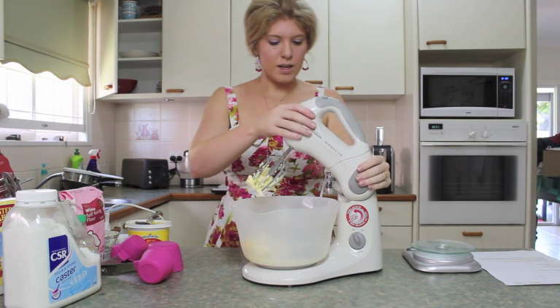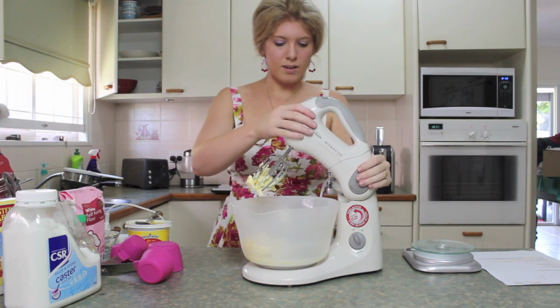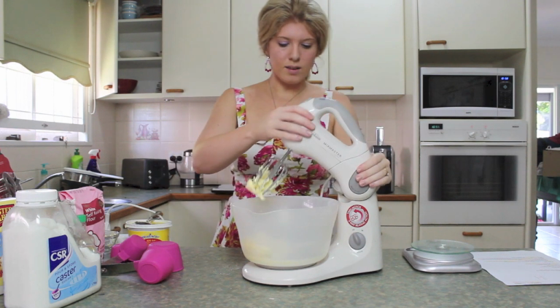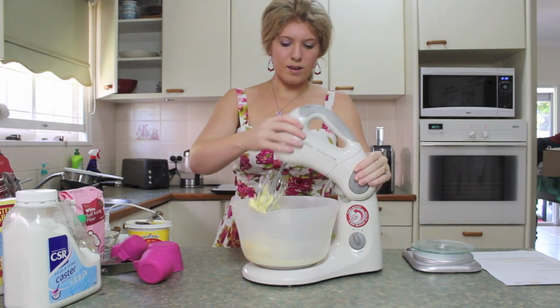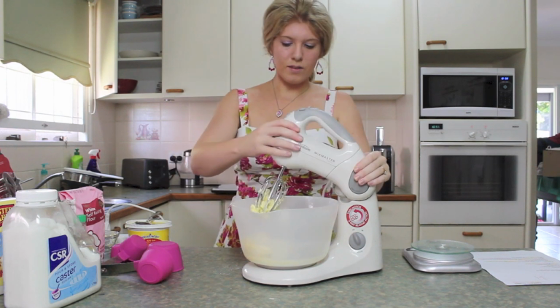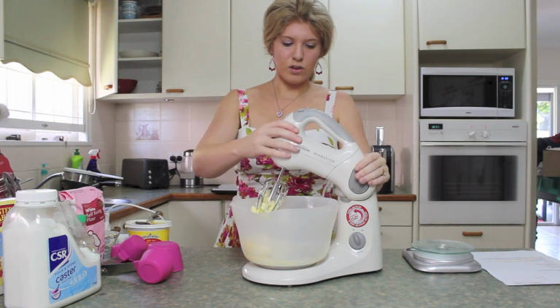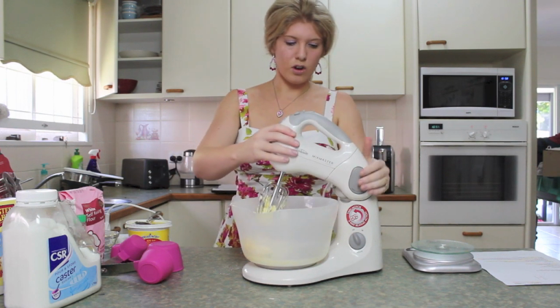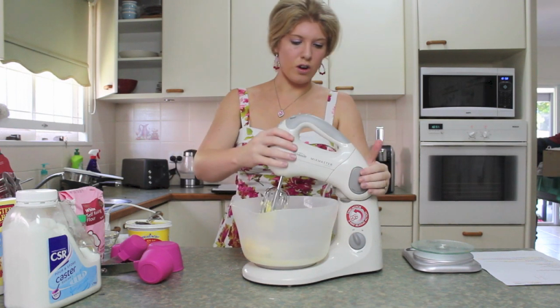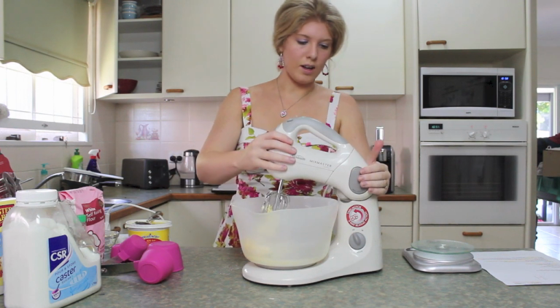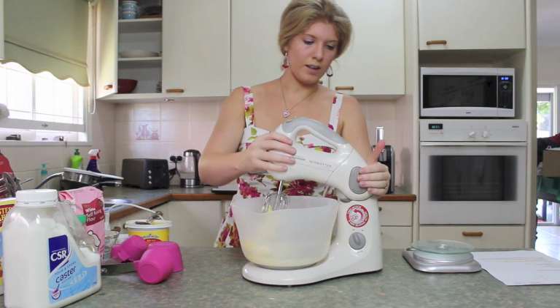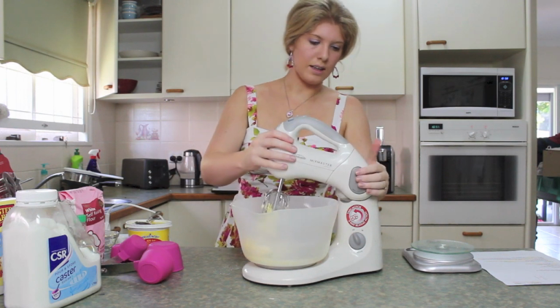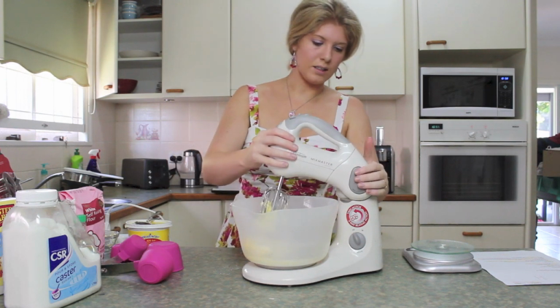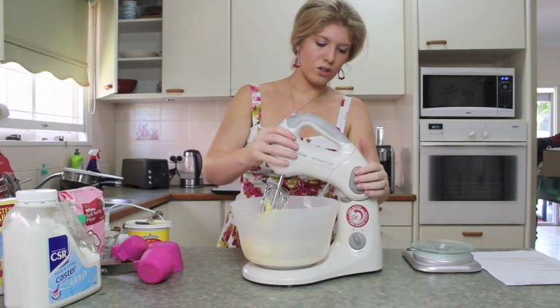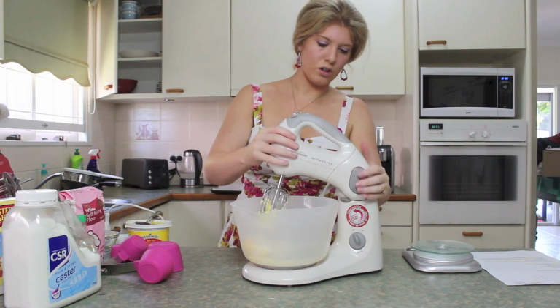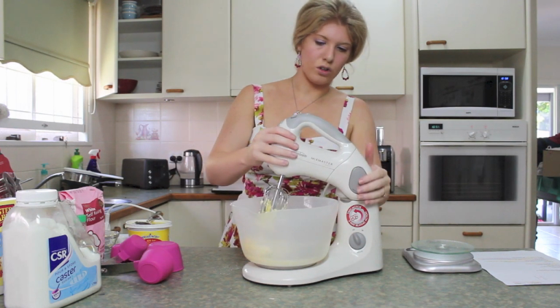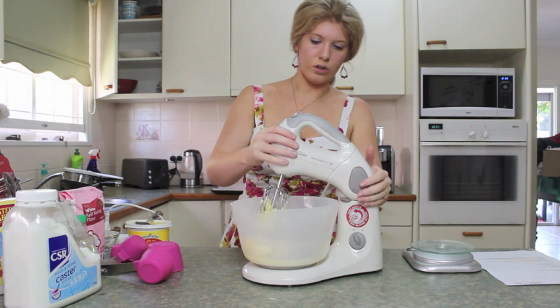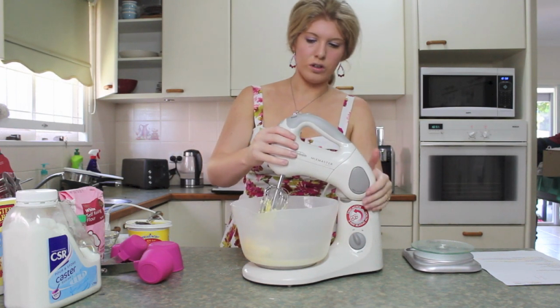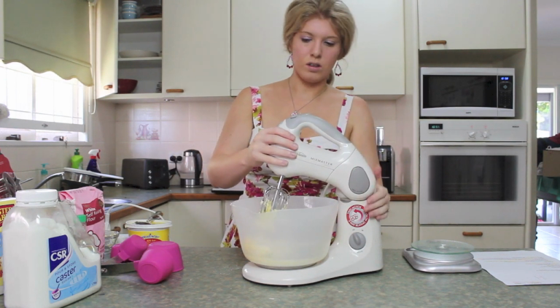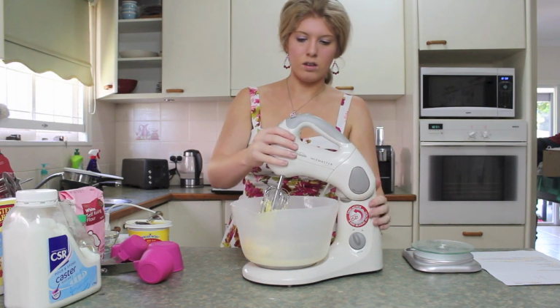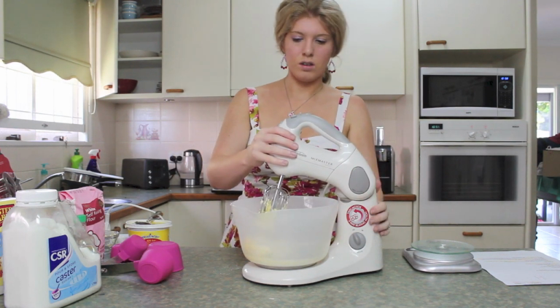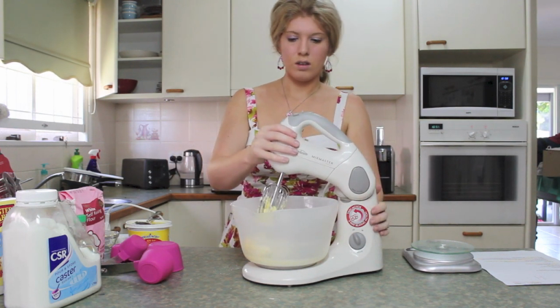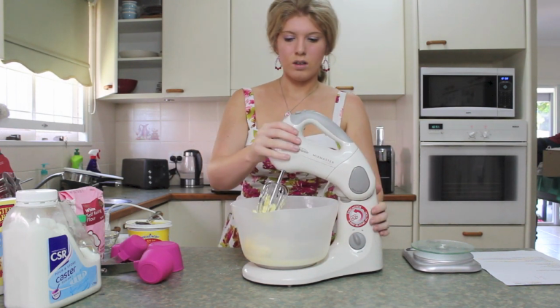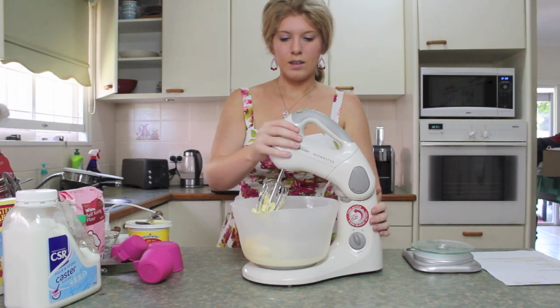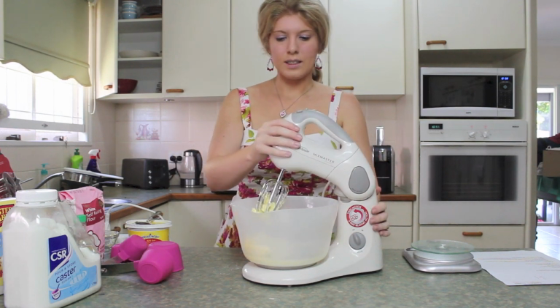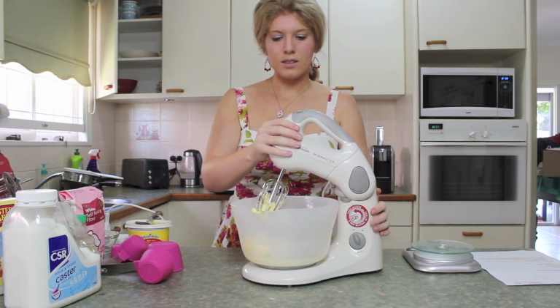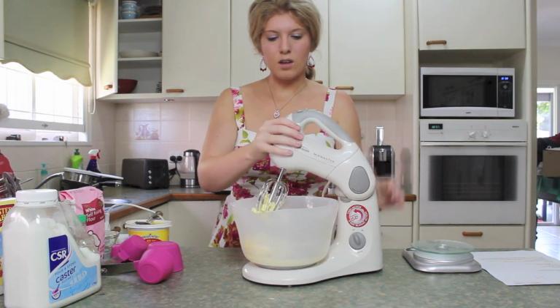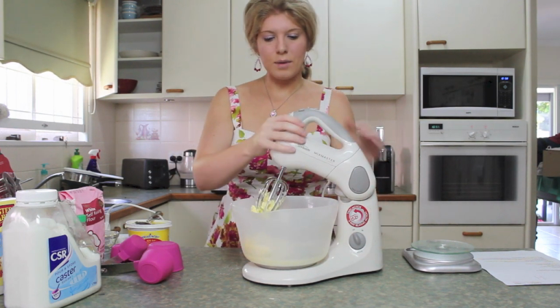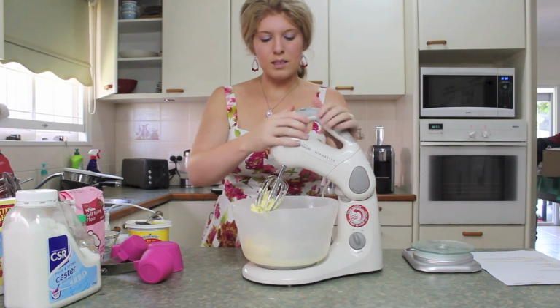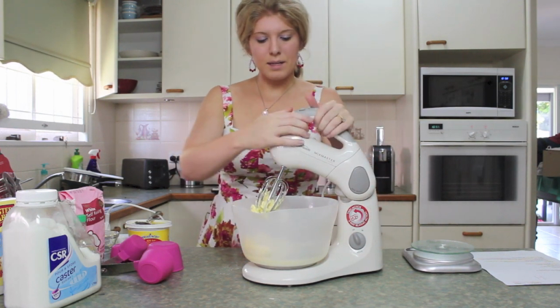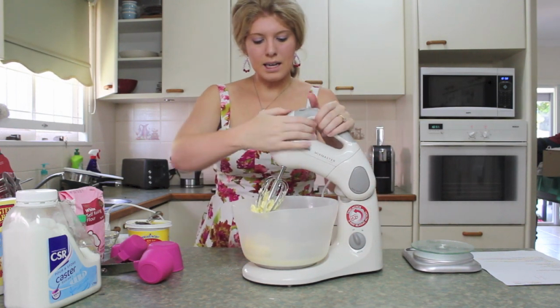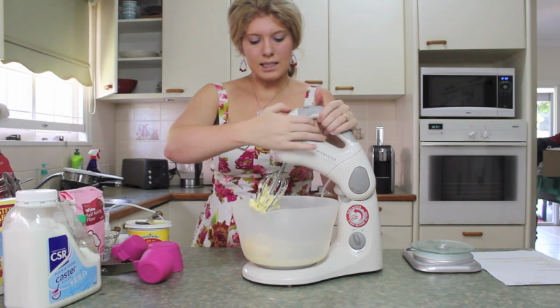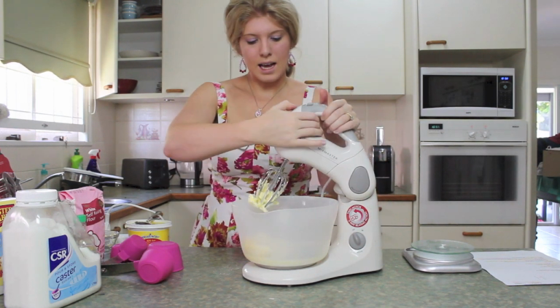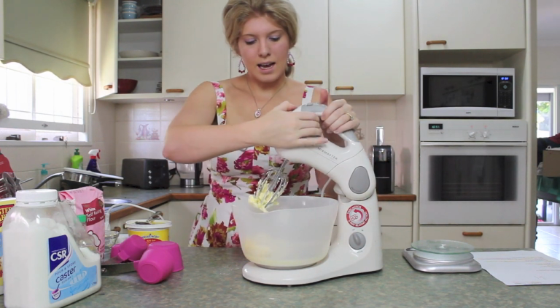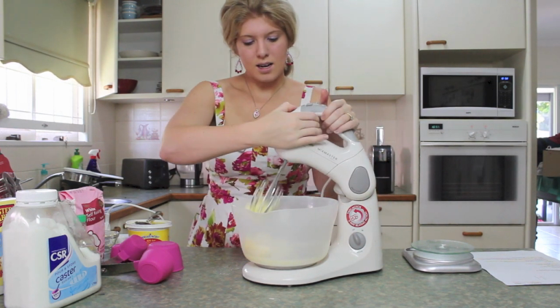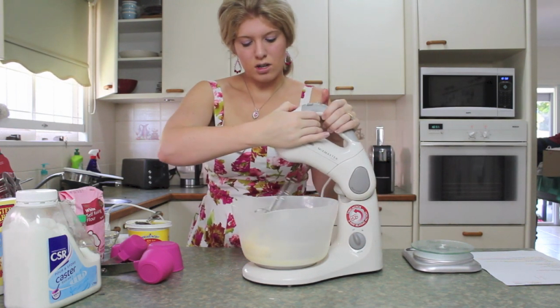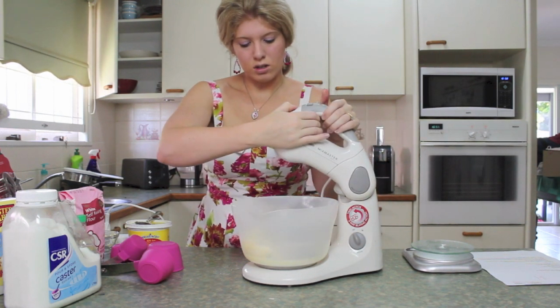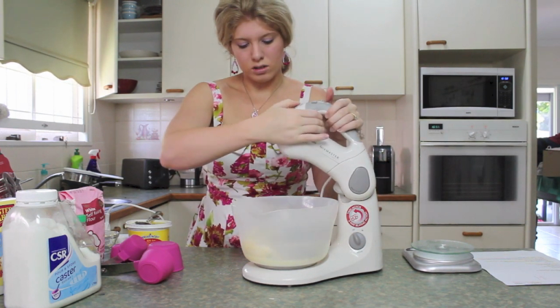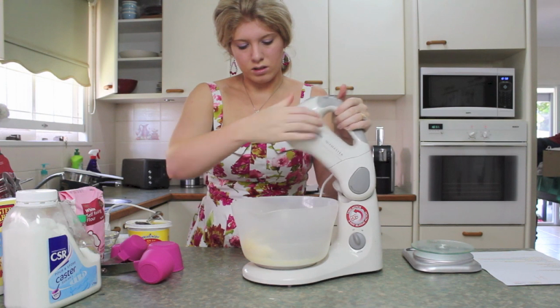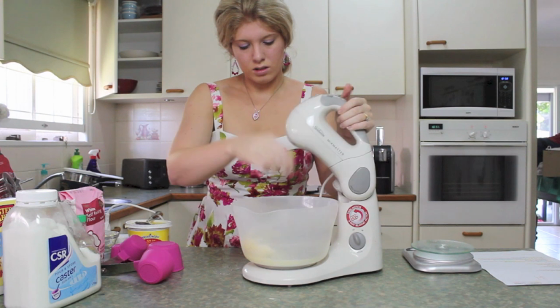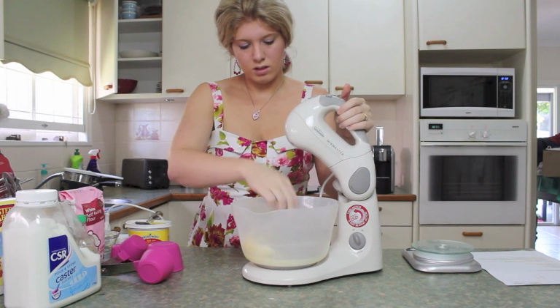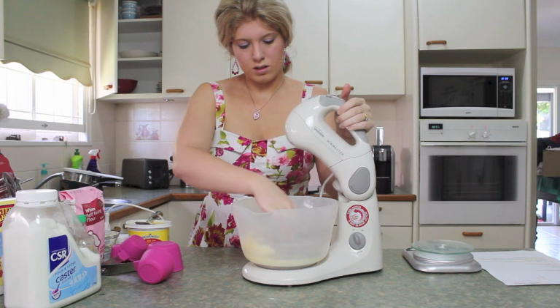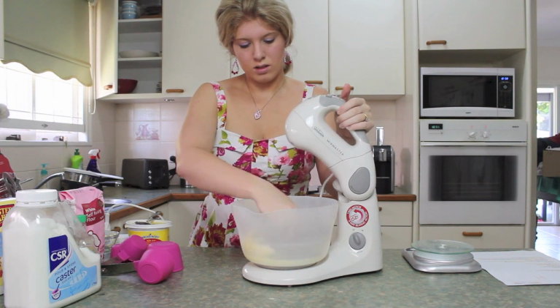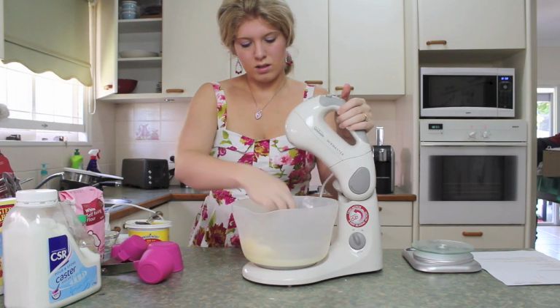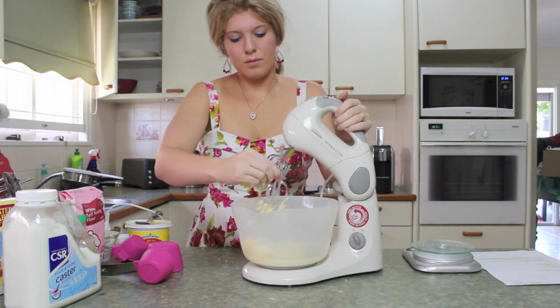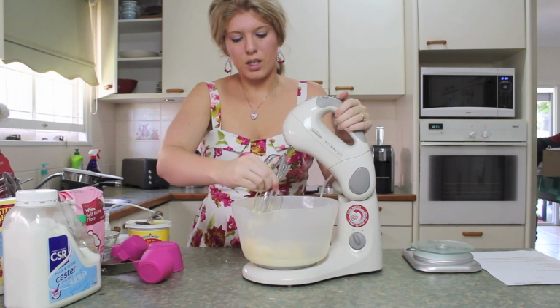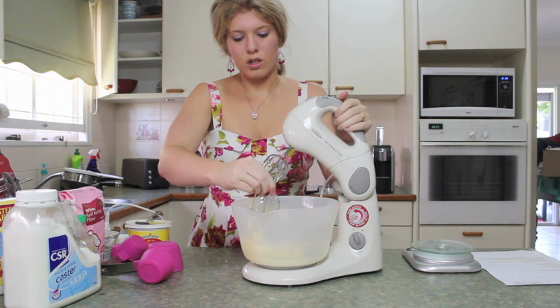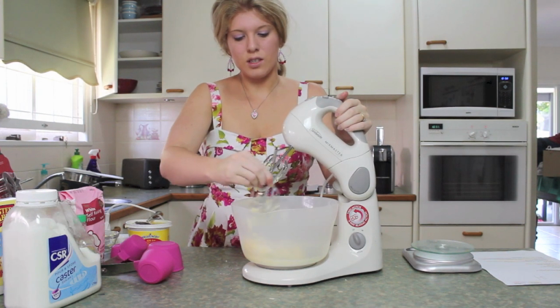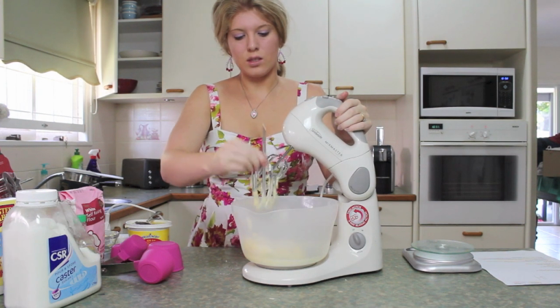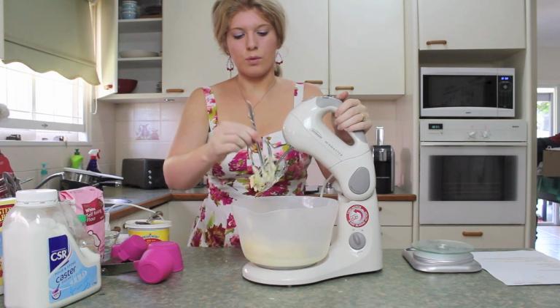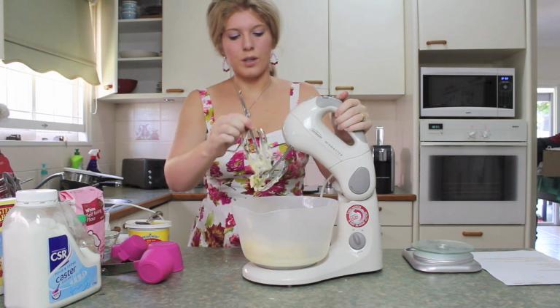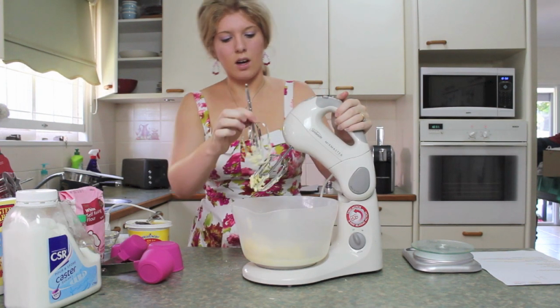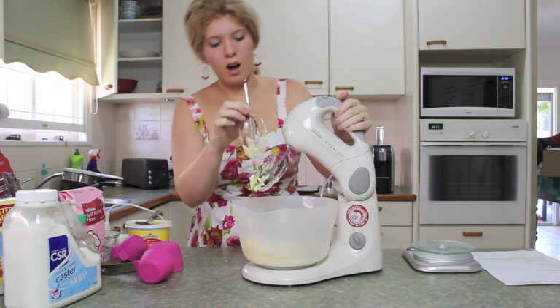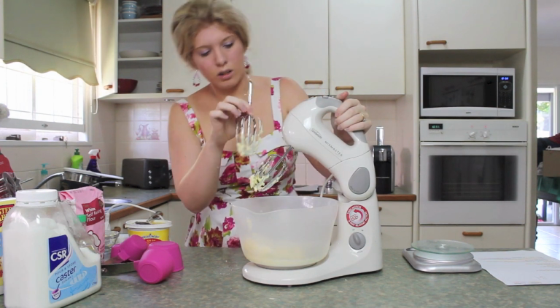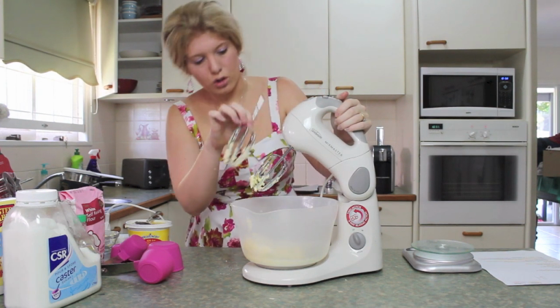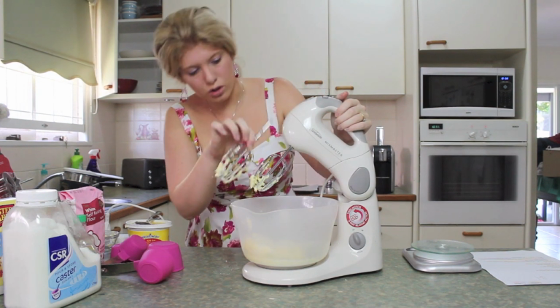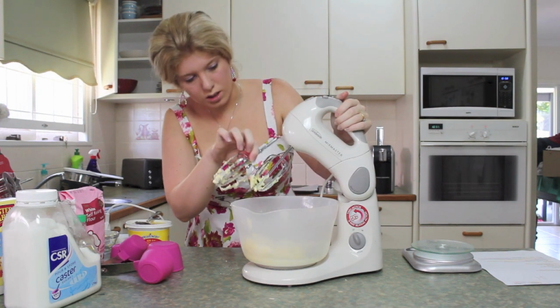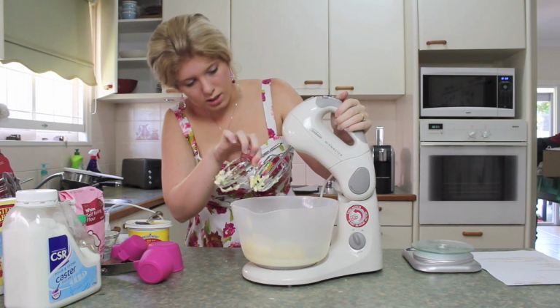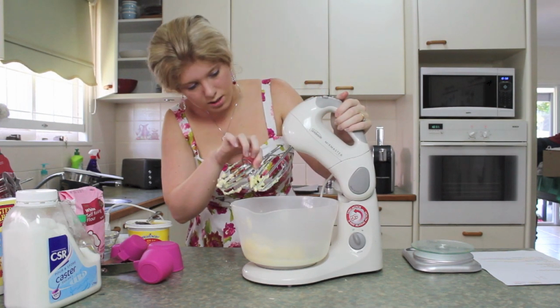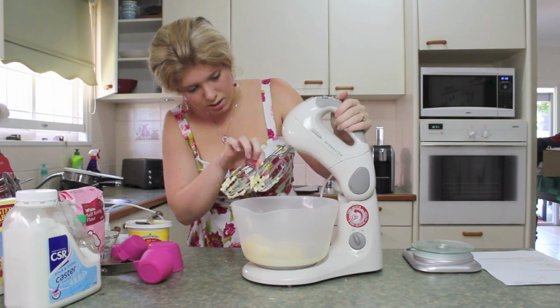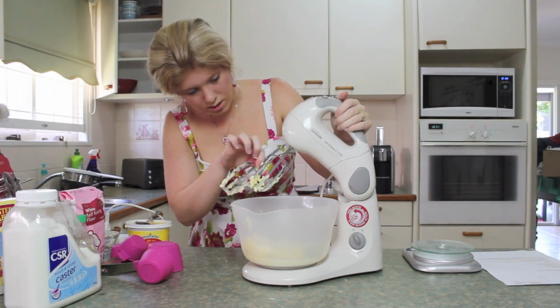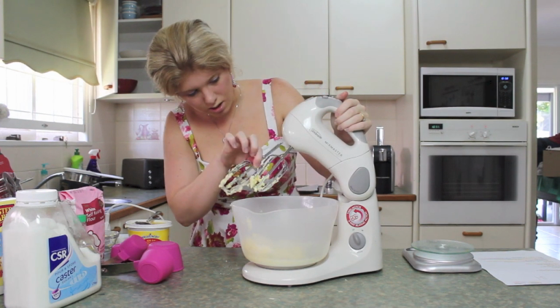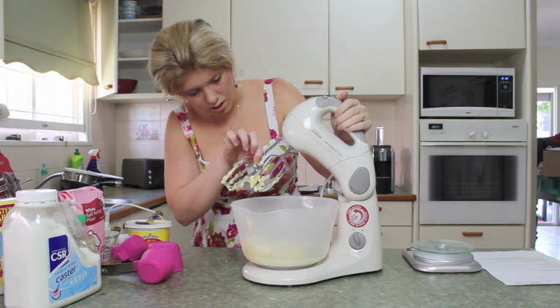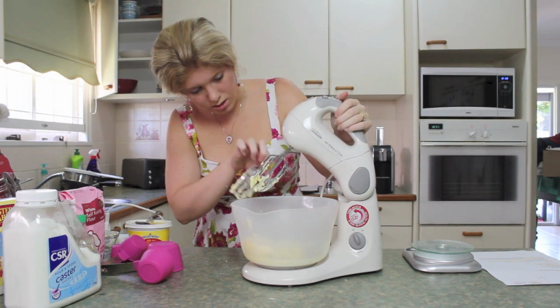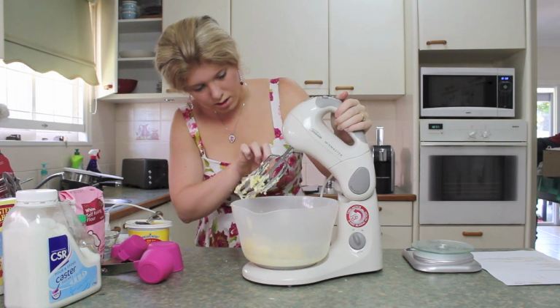The beater isn't even turning, that's not good. This is not meant to be that technical. Oh my god, this woman can't cook — this is a disaster.